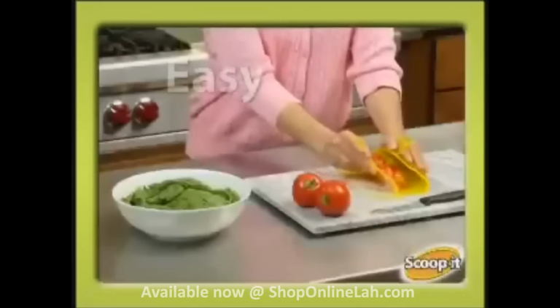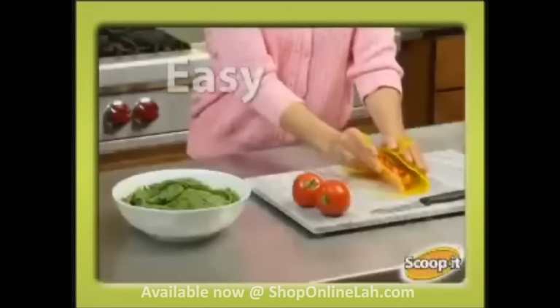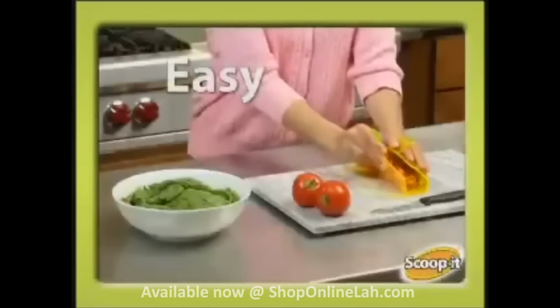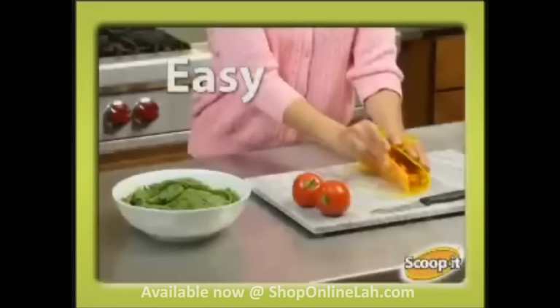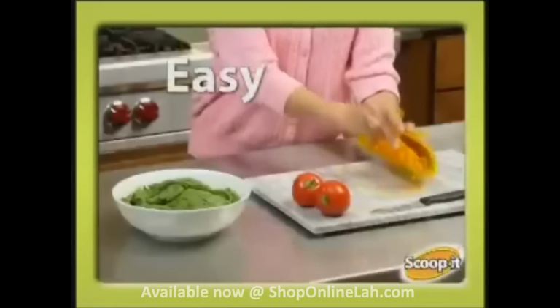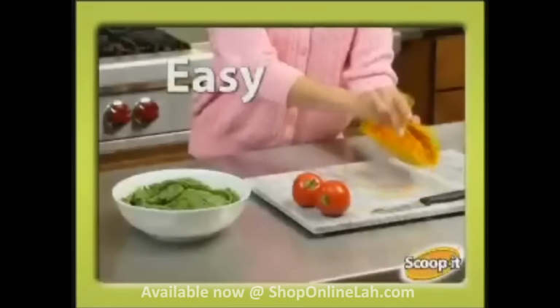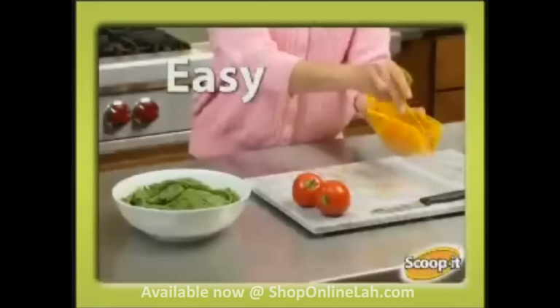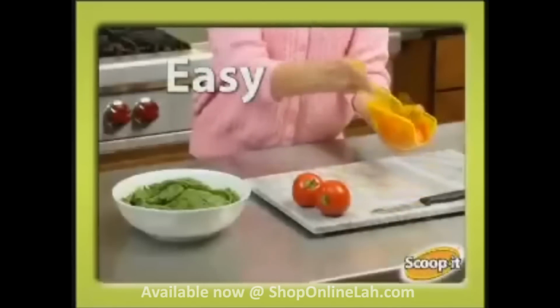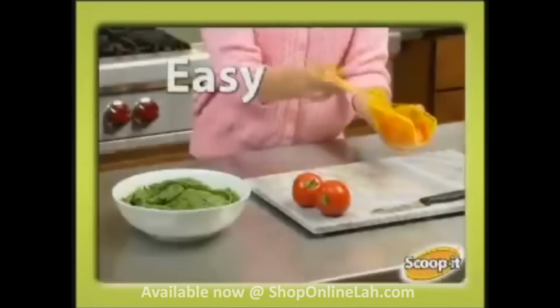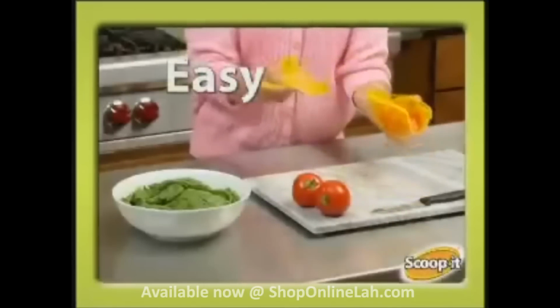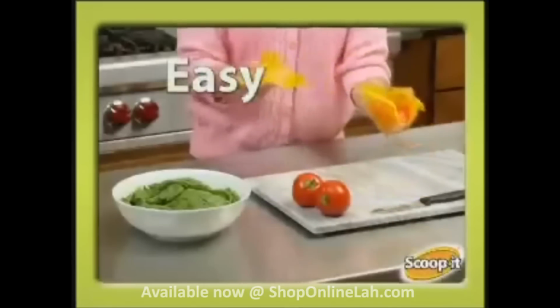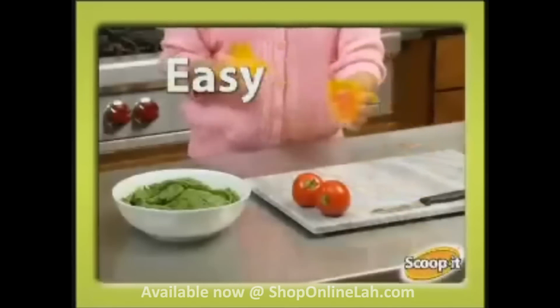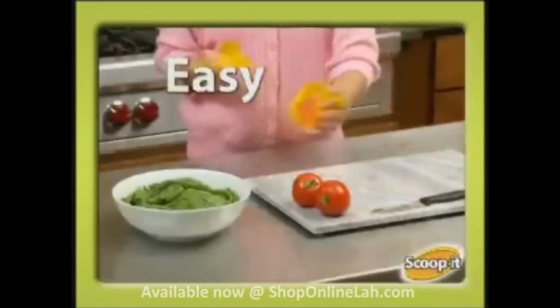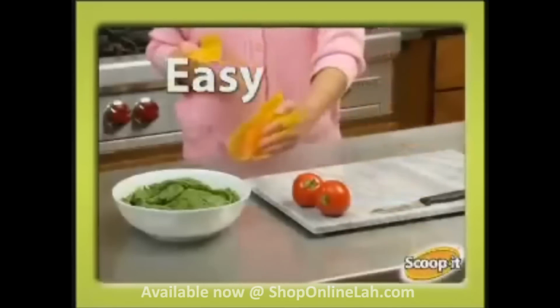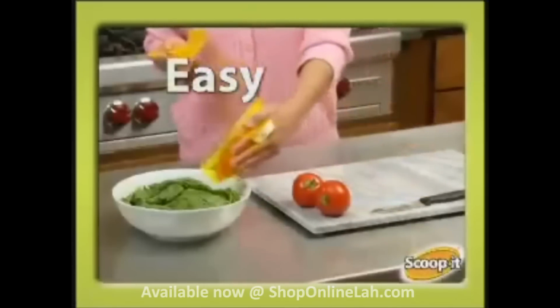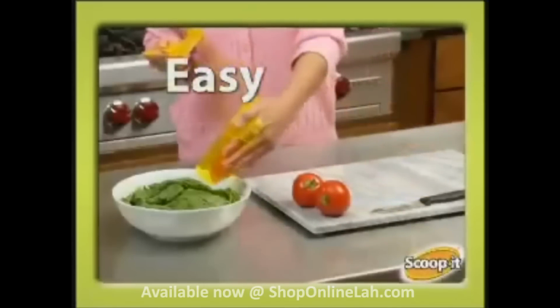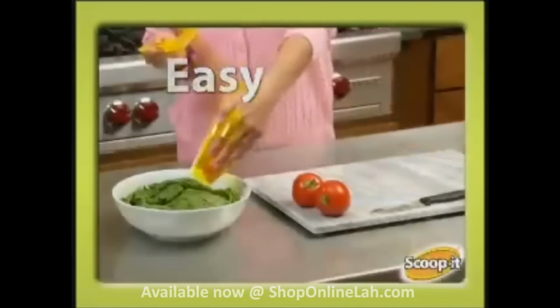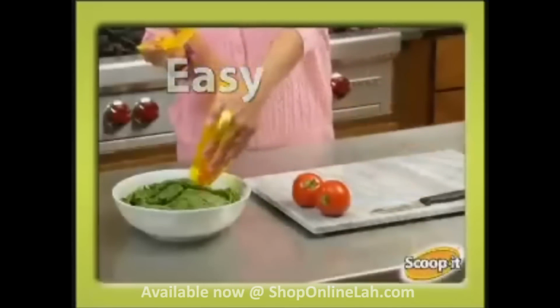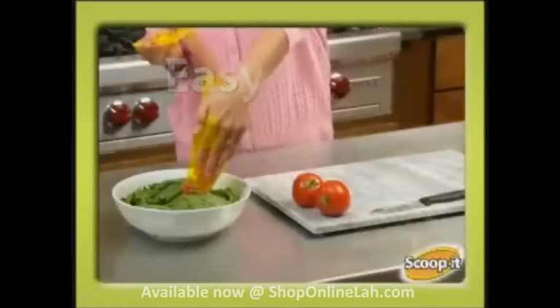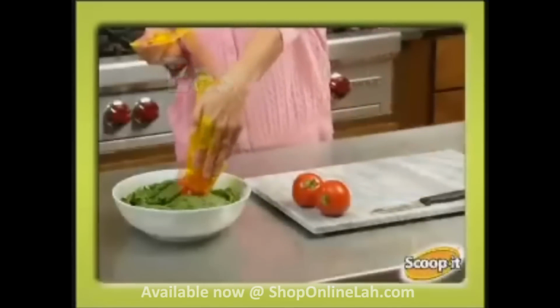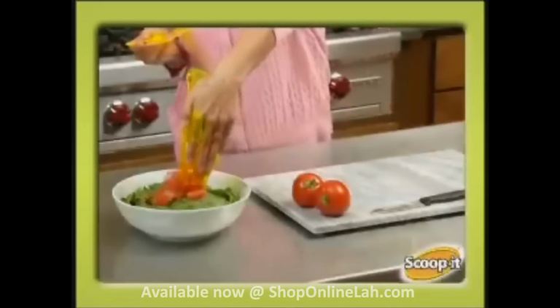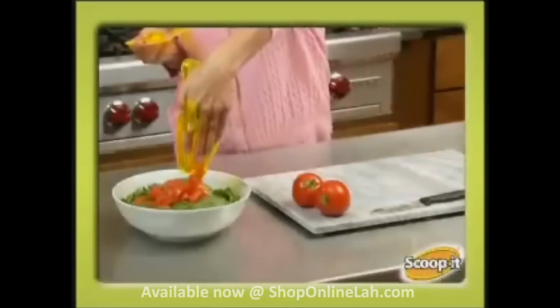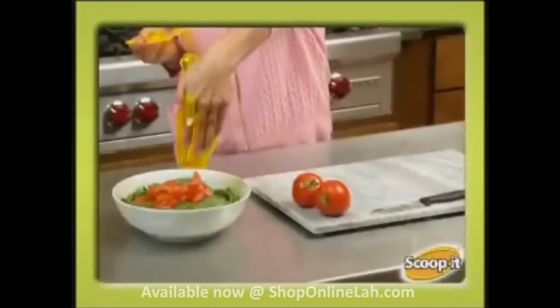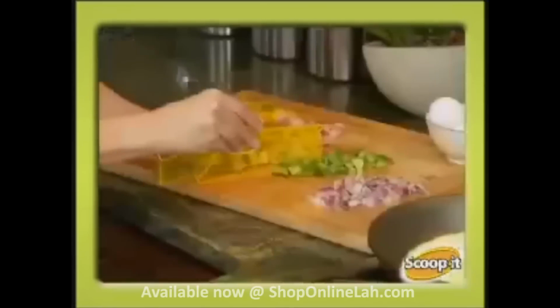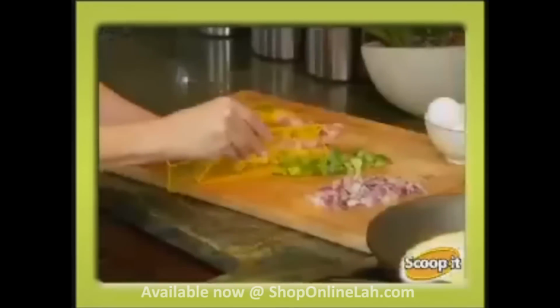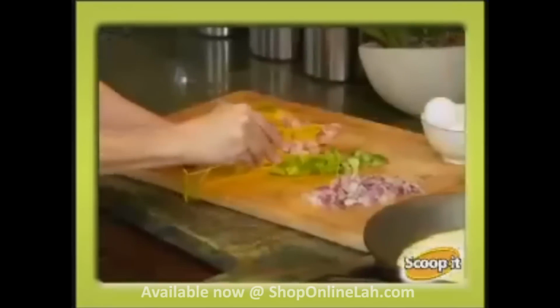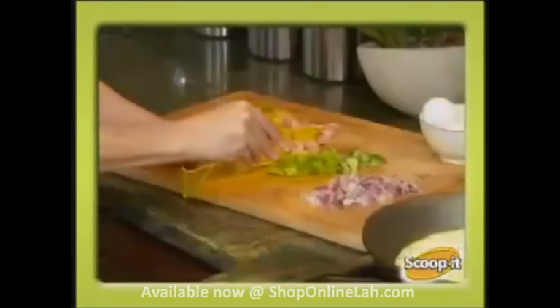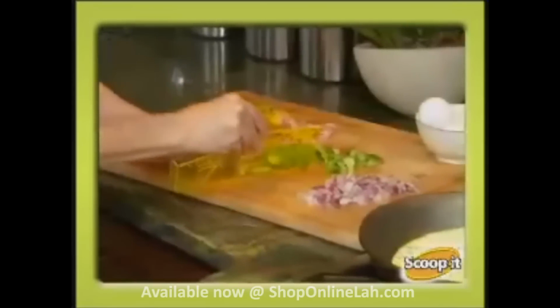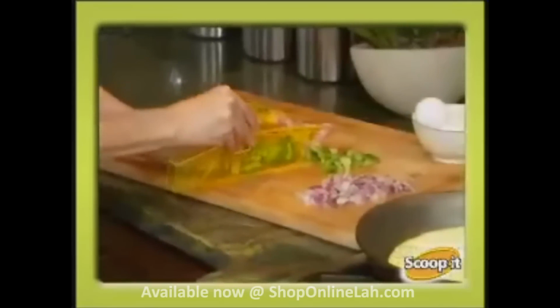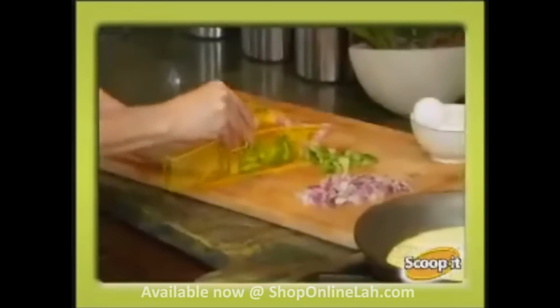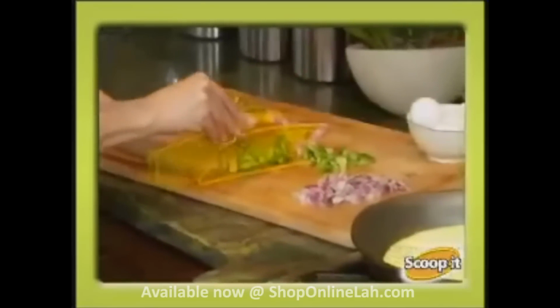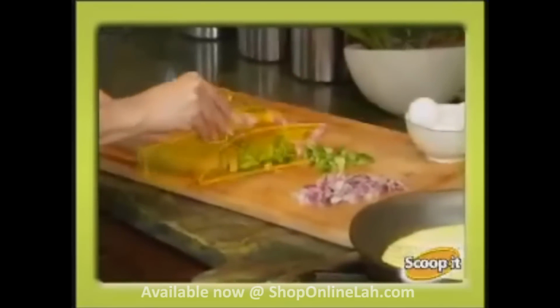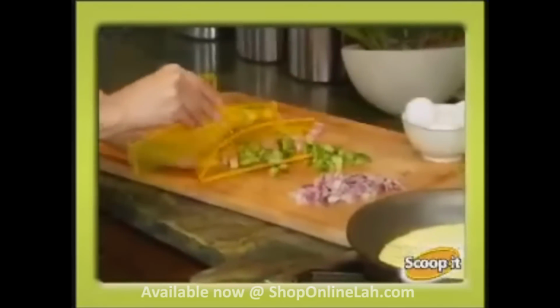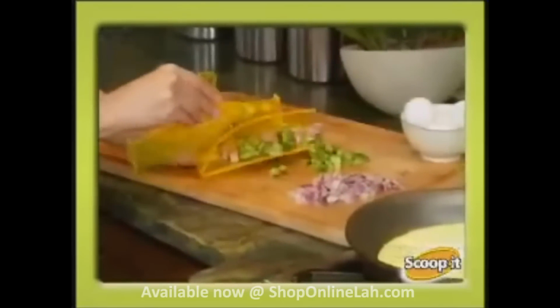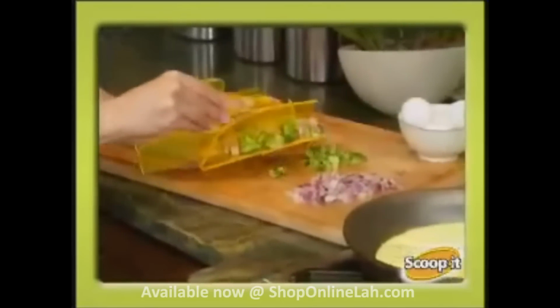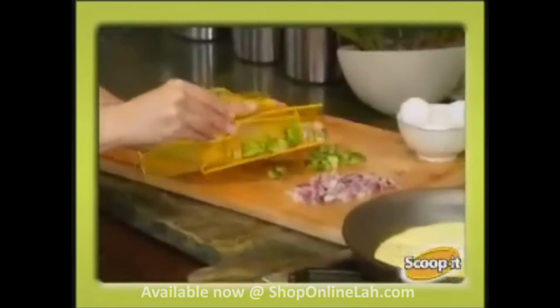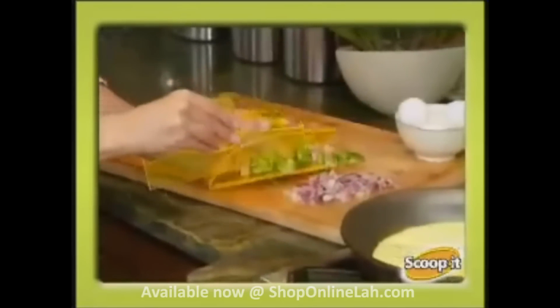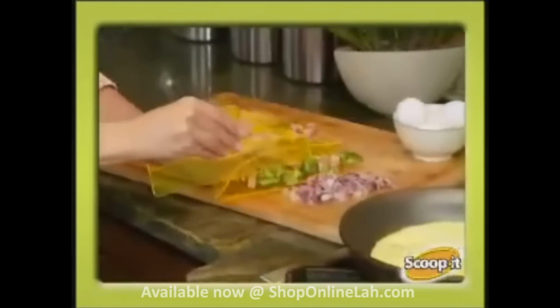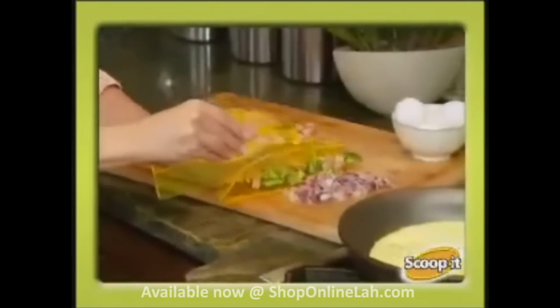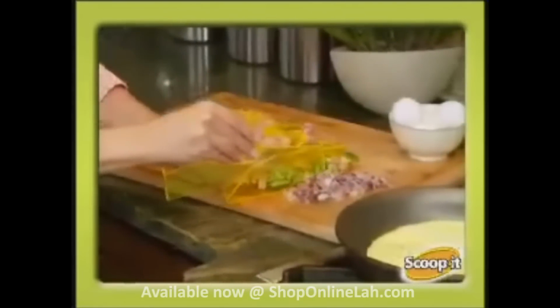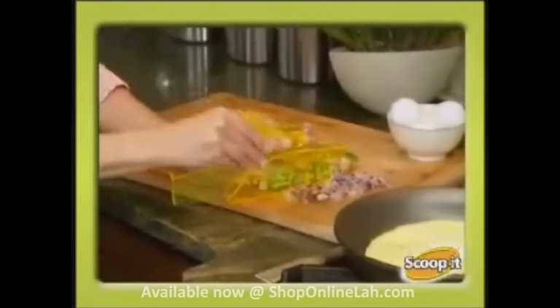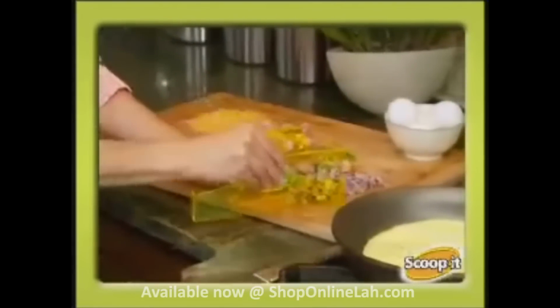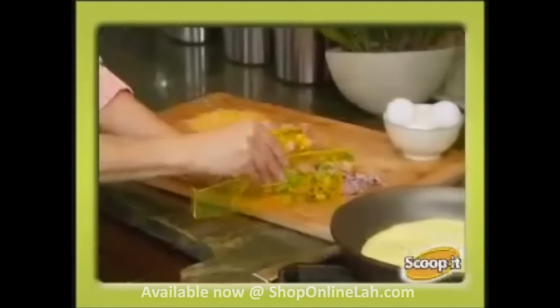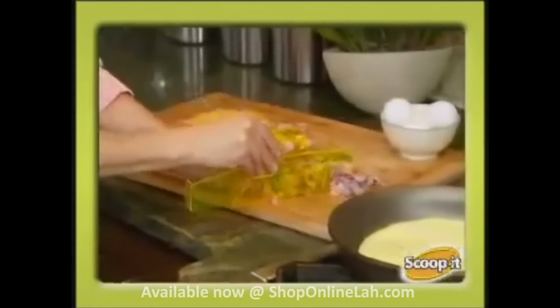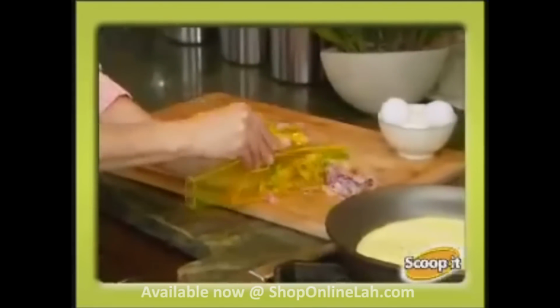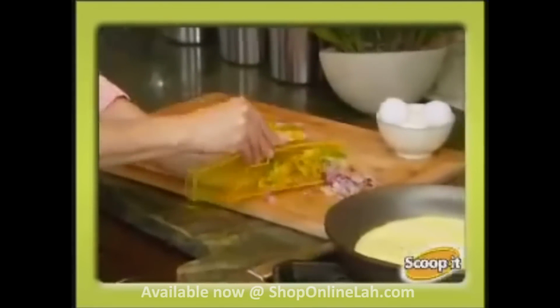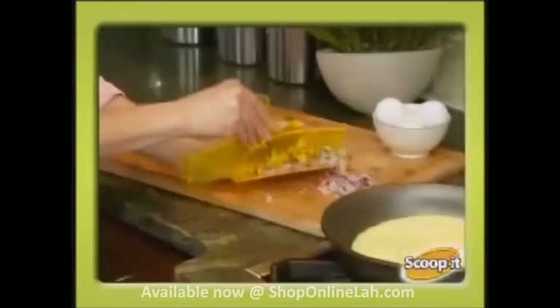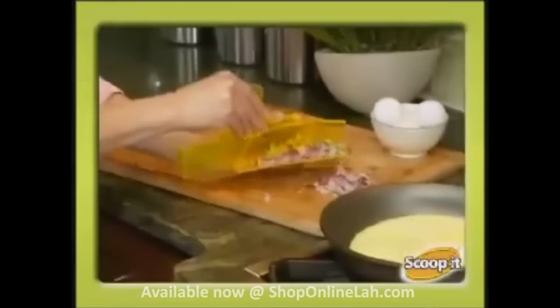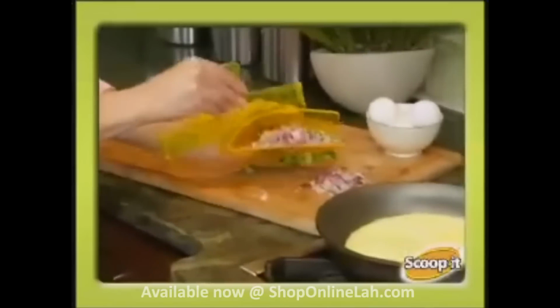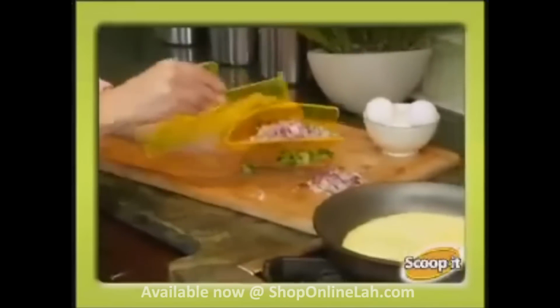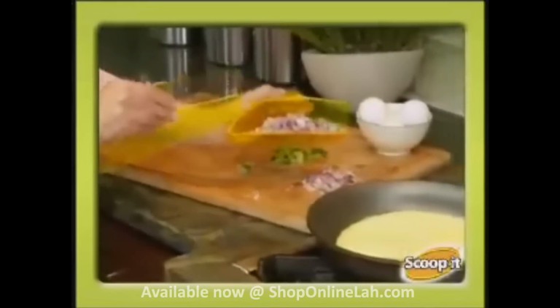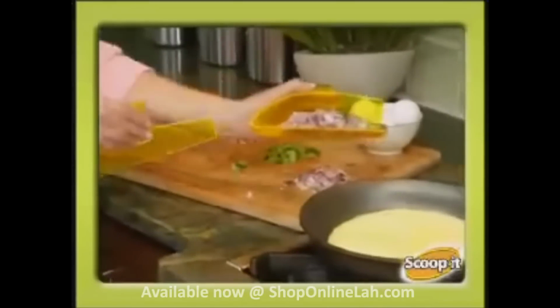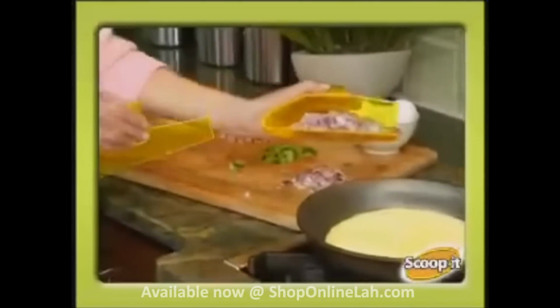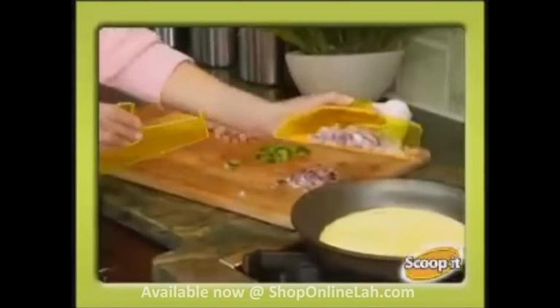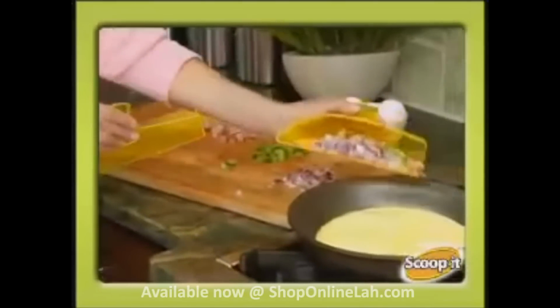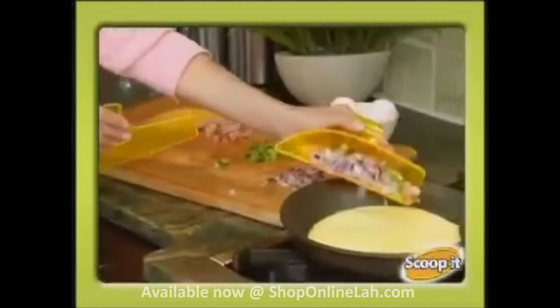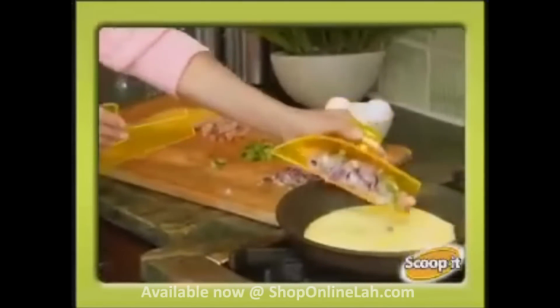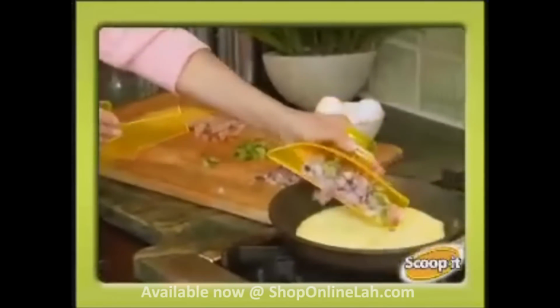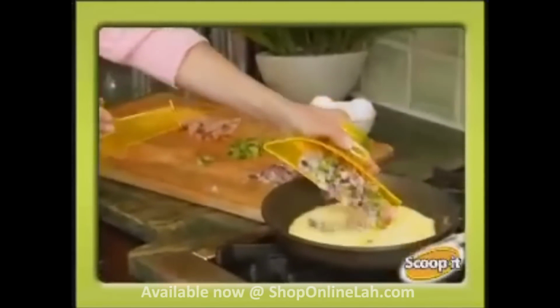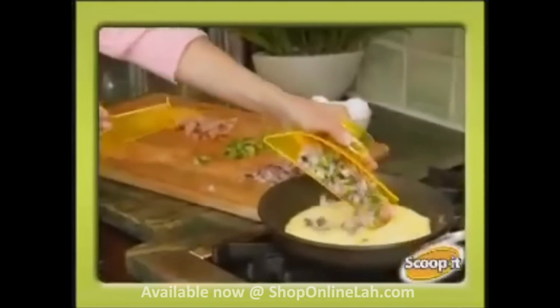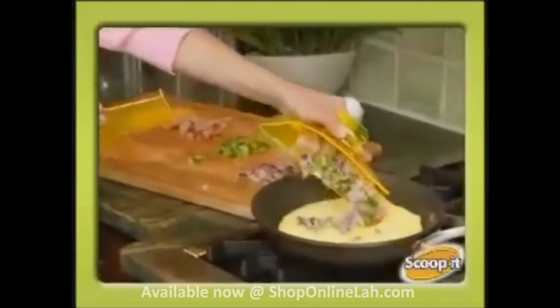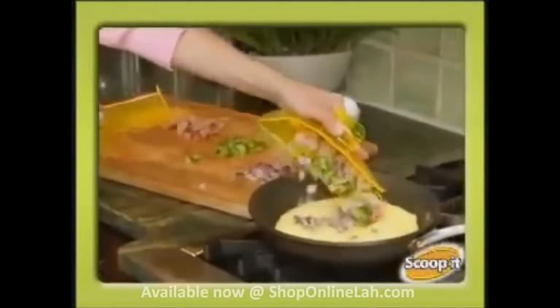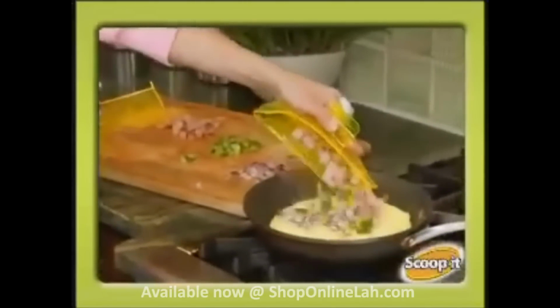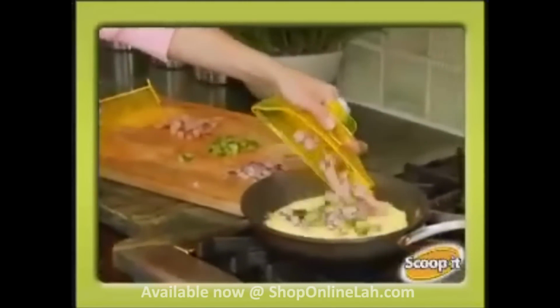The easy way to get the food, the whole food, and nothing but the food from the chopping board into the pan. No bite left behind.